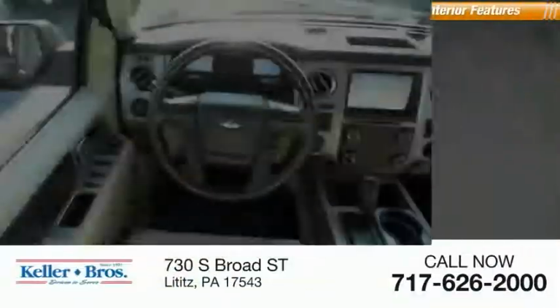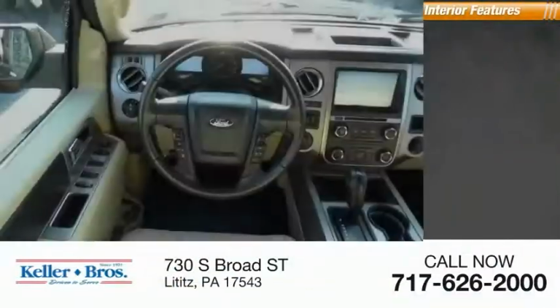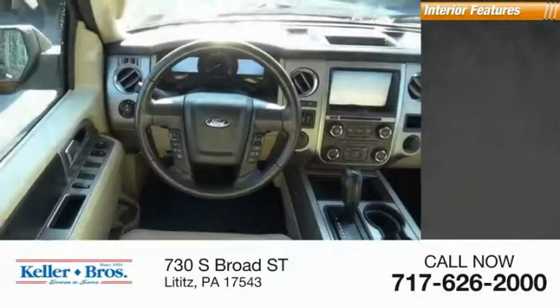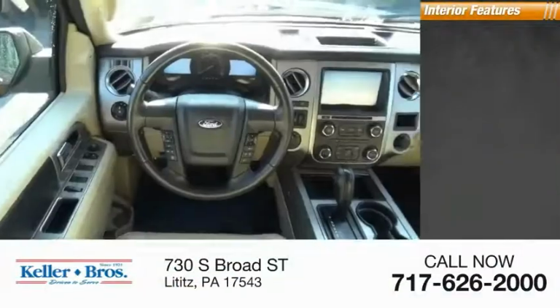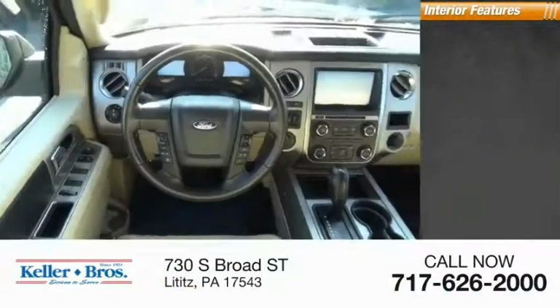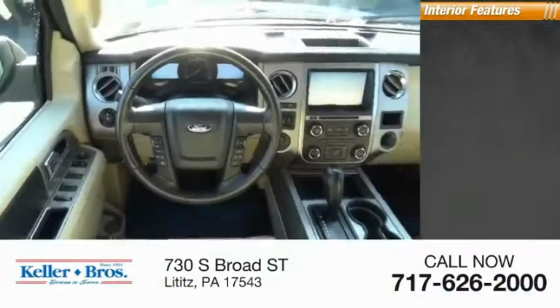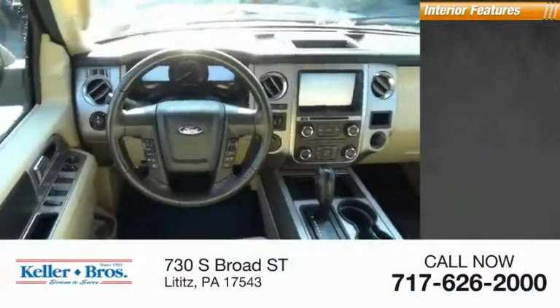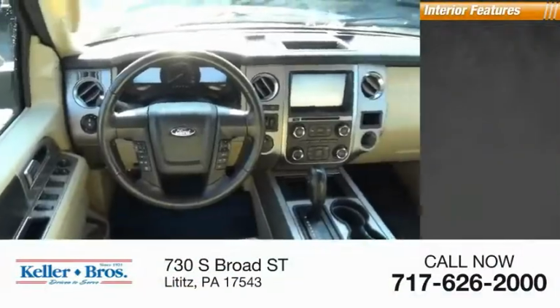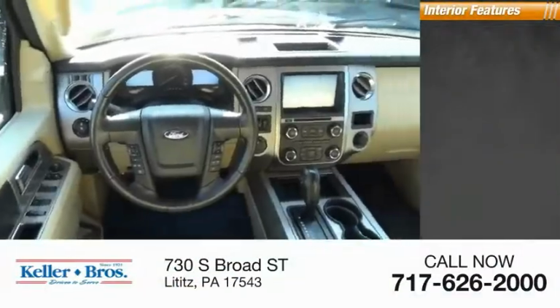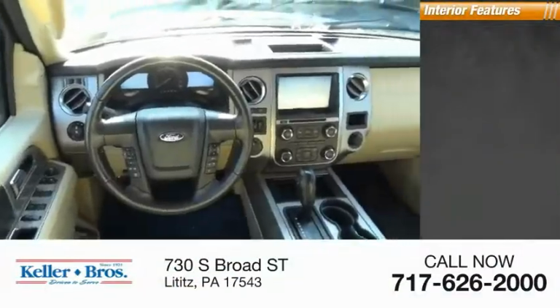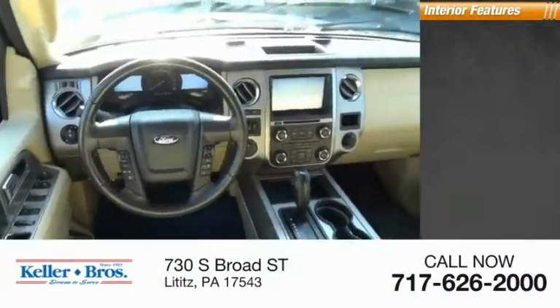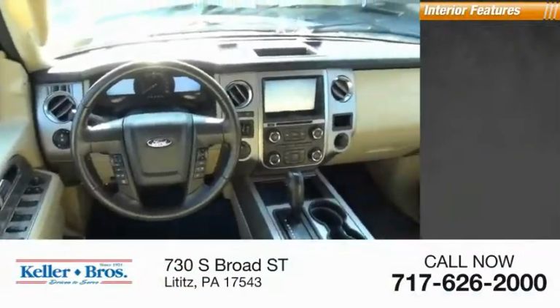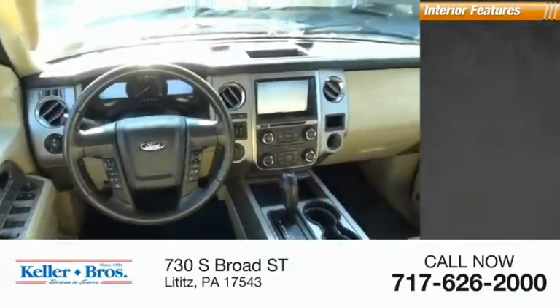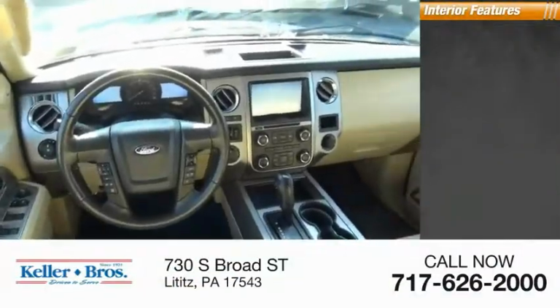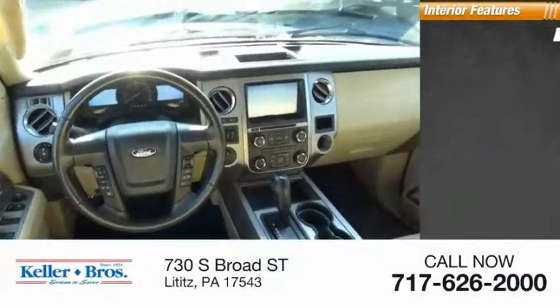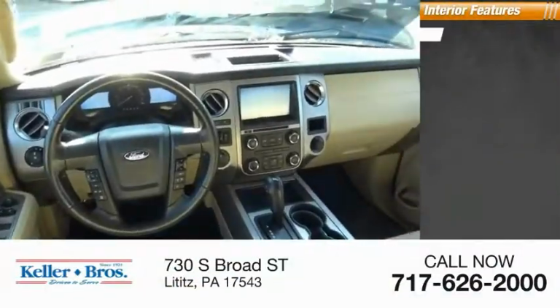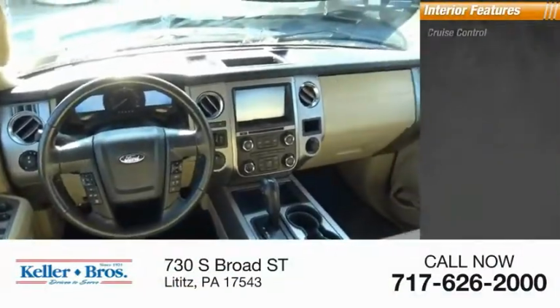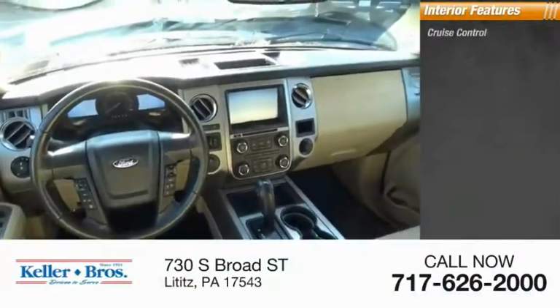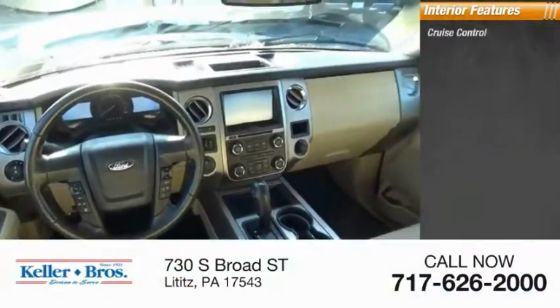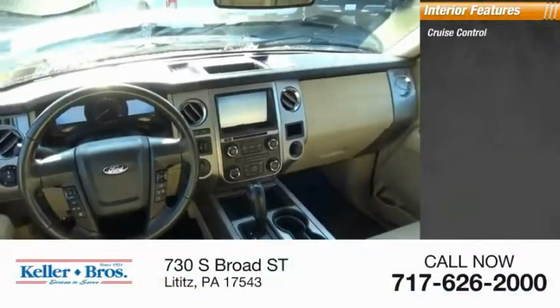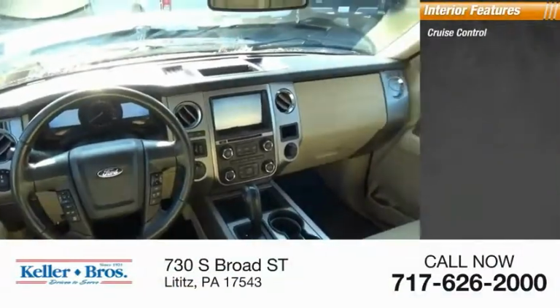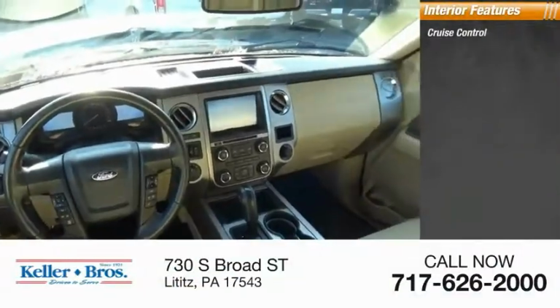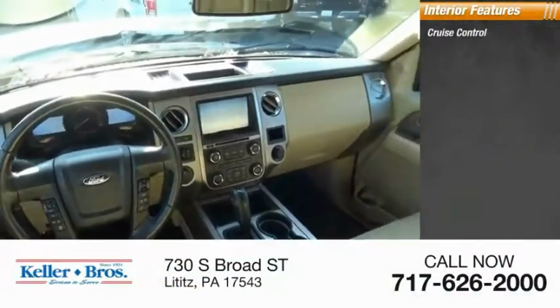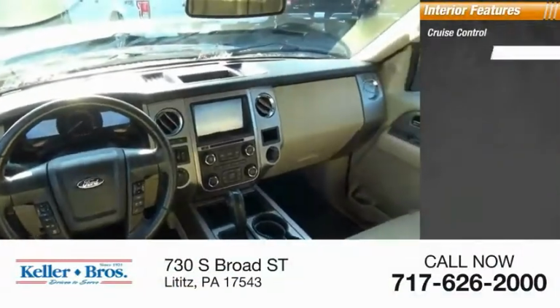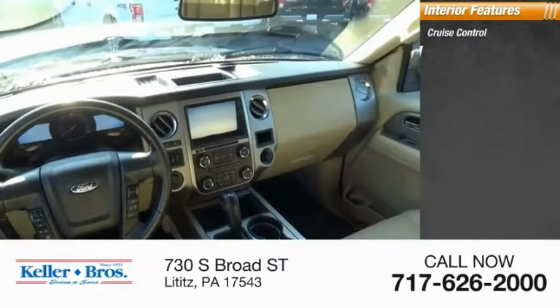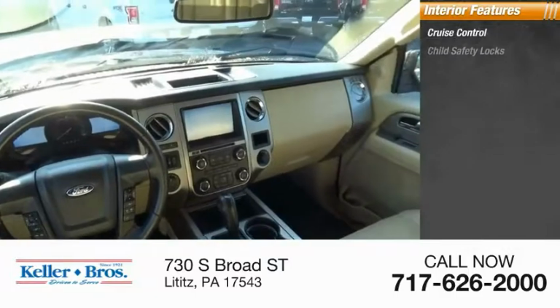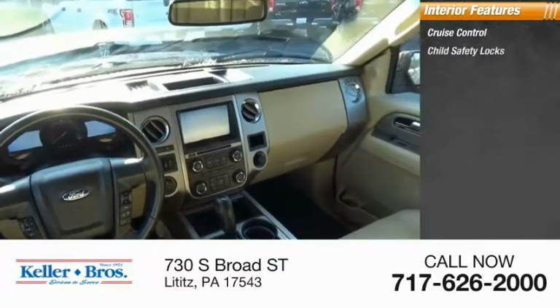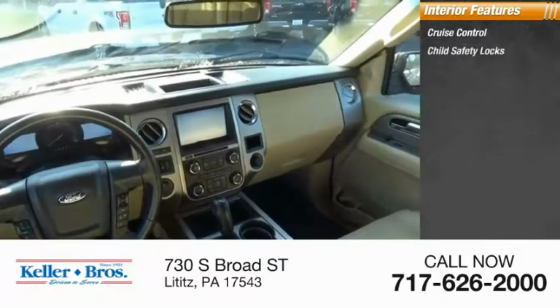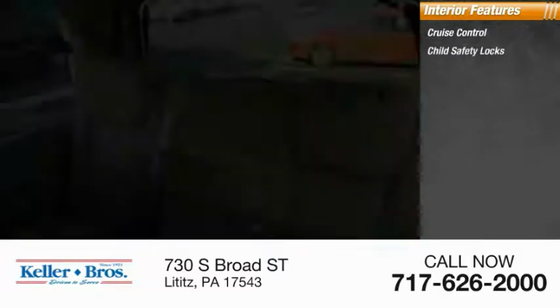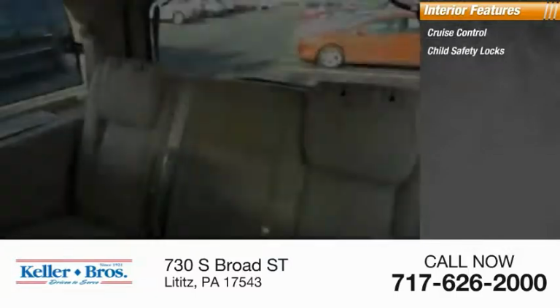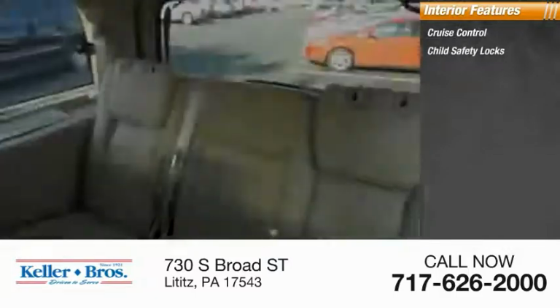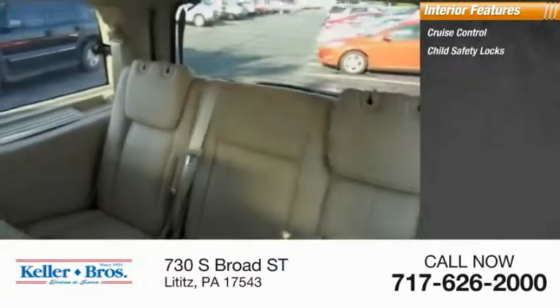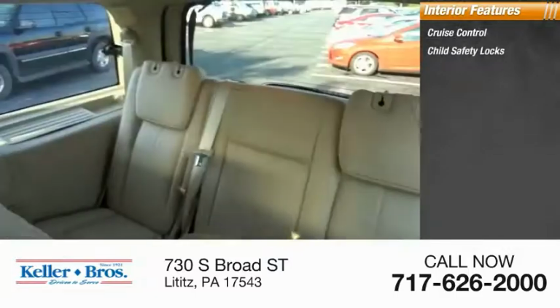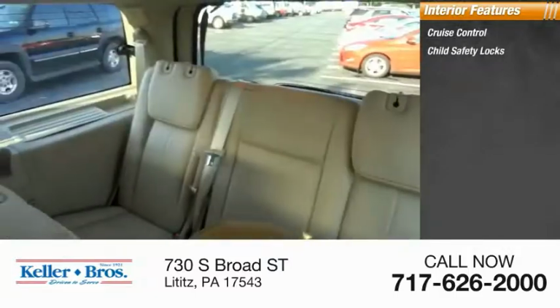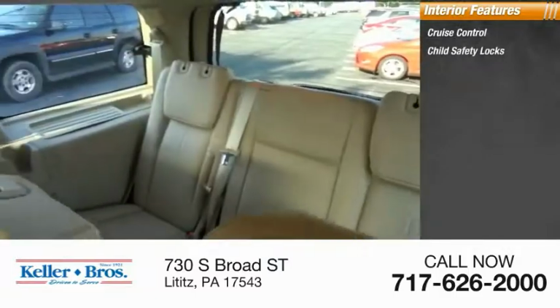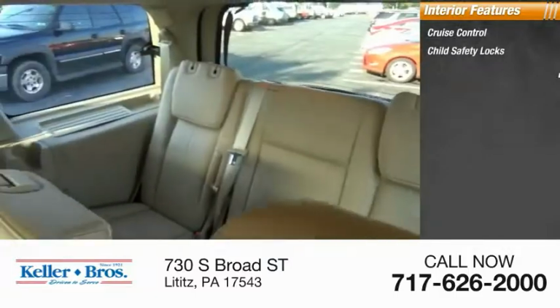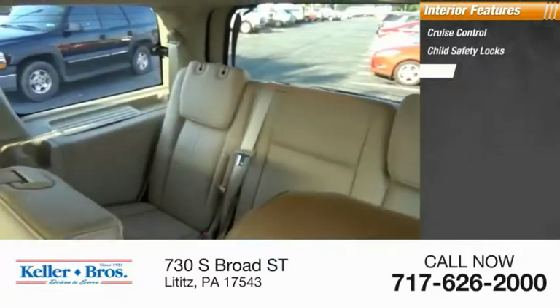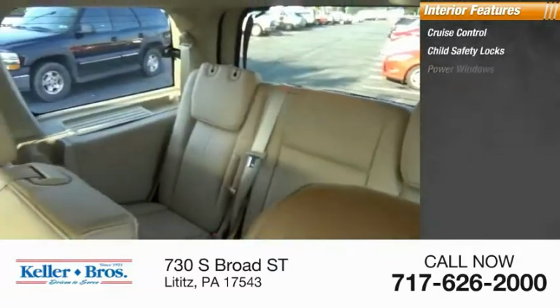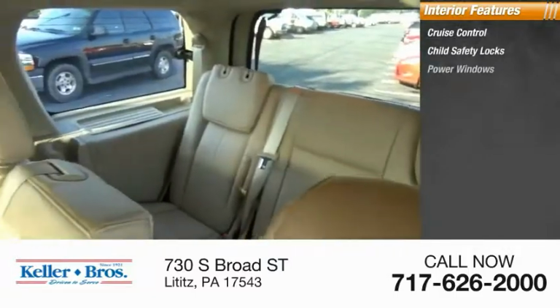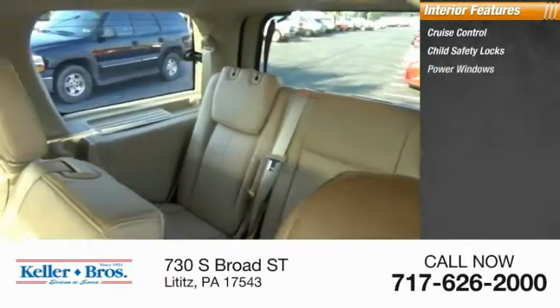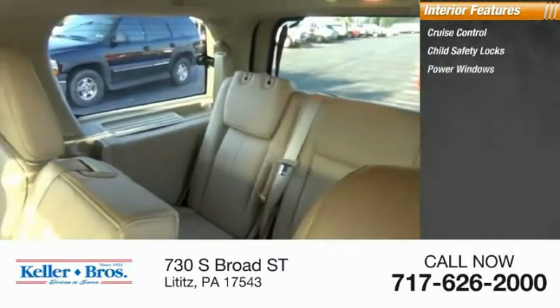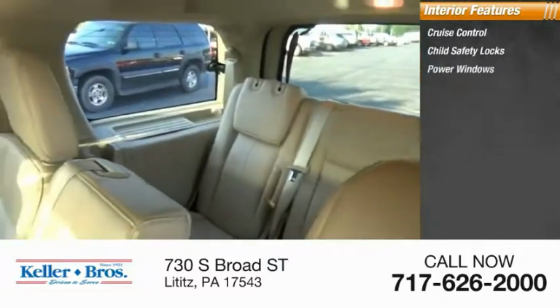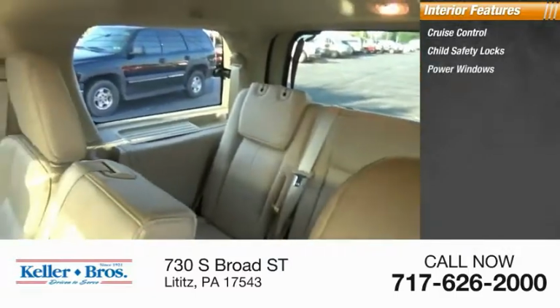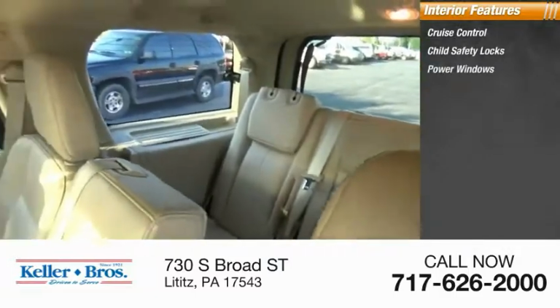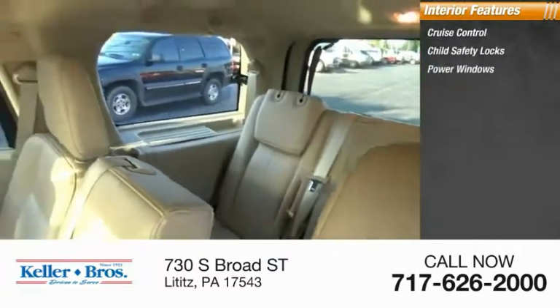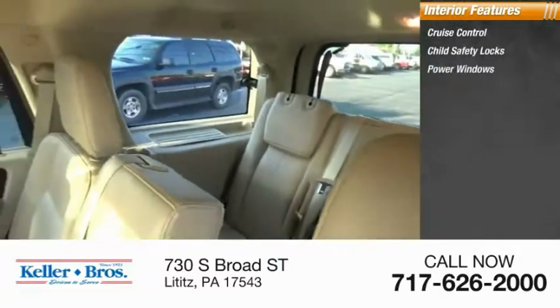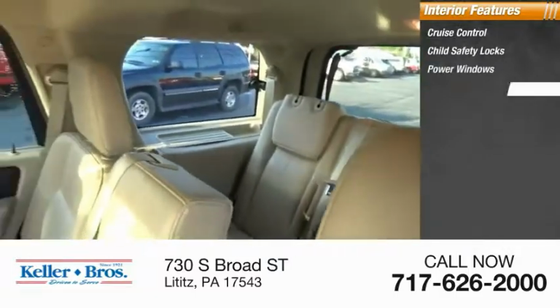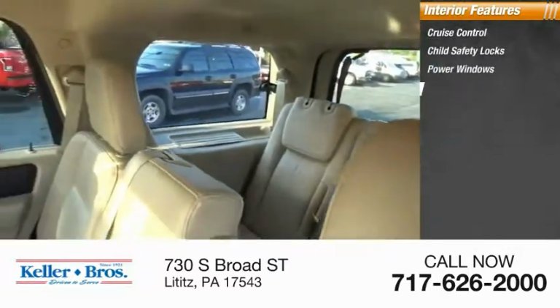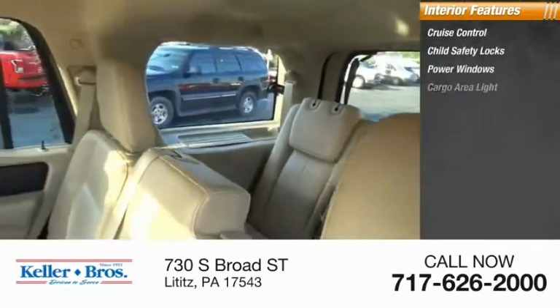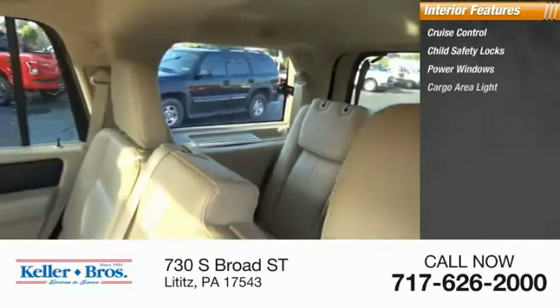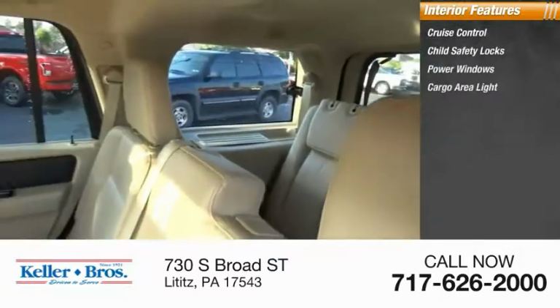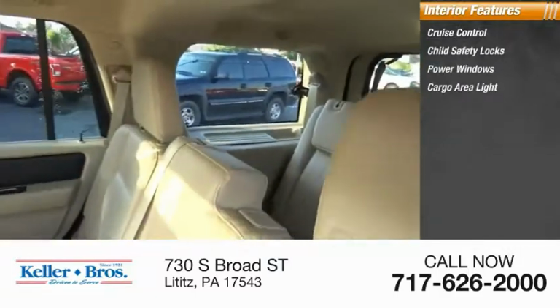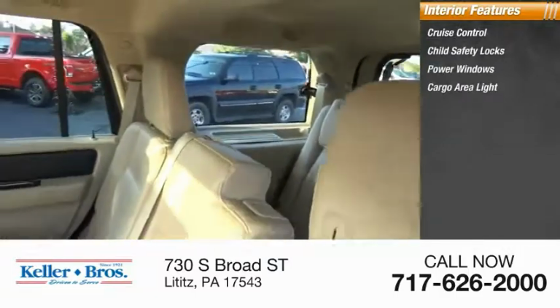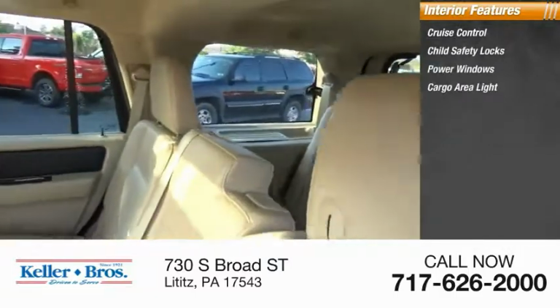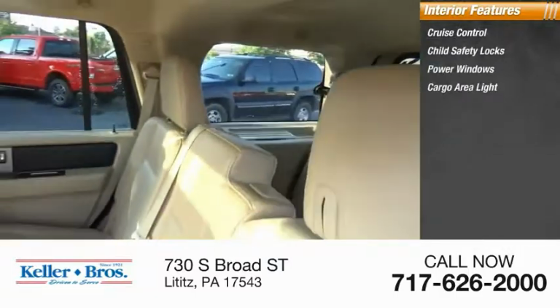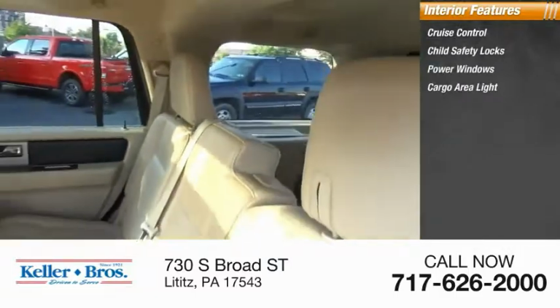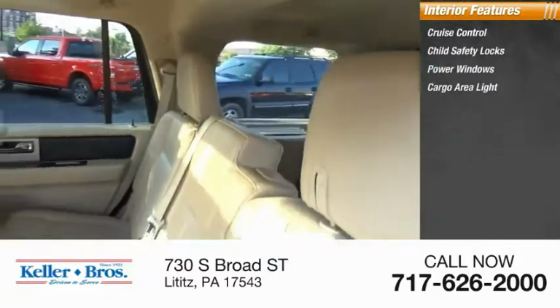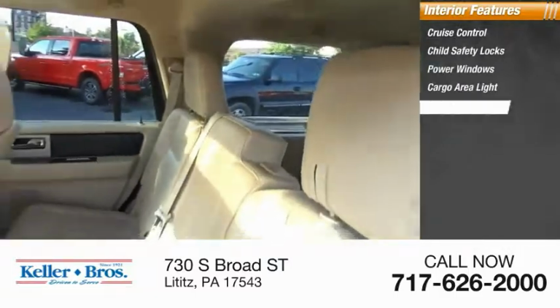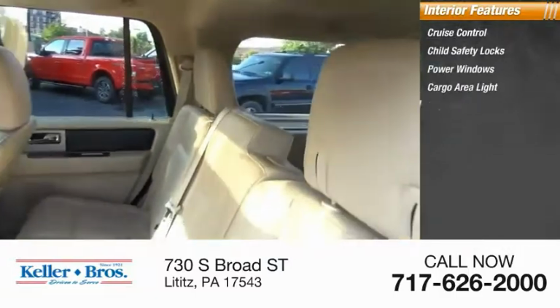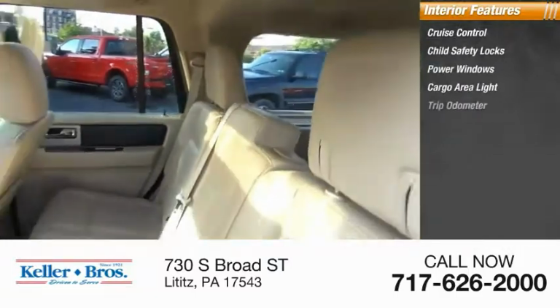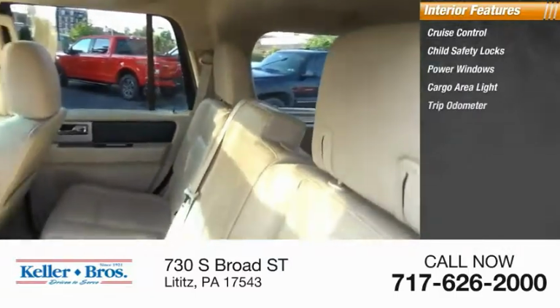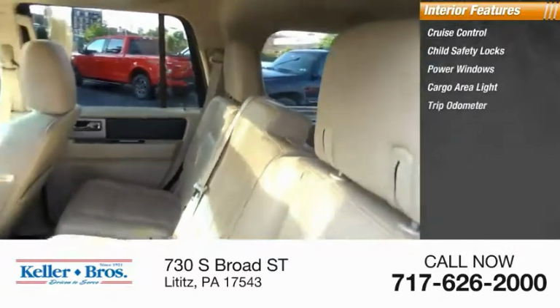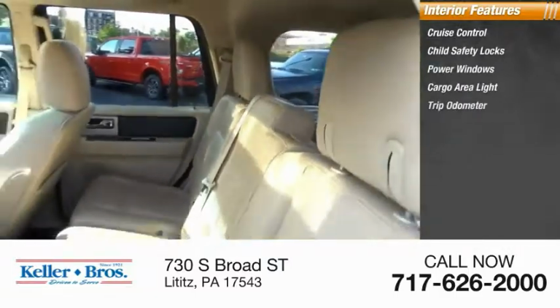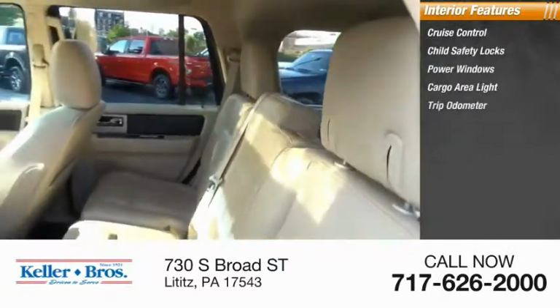Inside you'll find cruise control, child safety locks, power windows, cargo area light, and trip odometer.